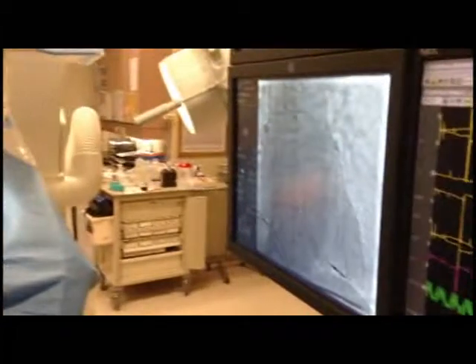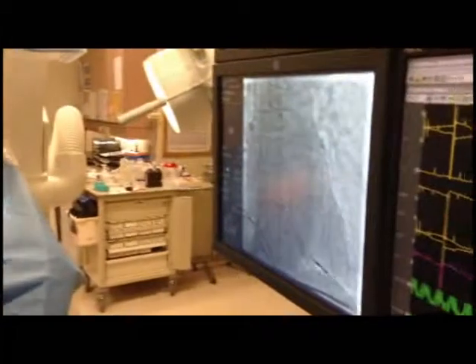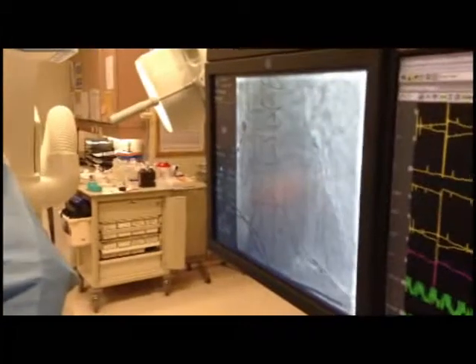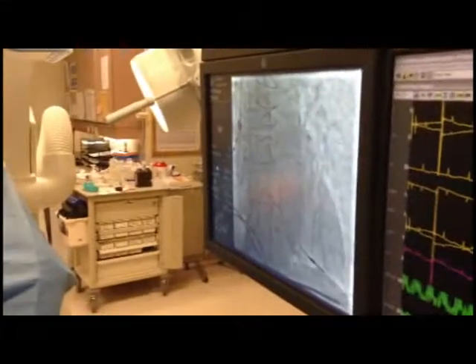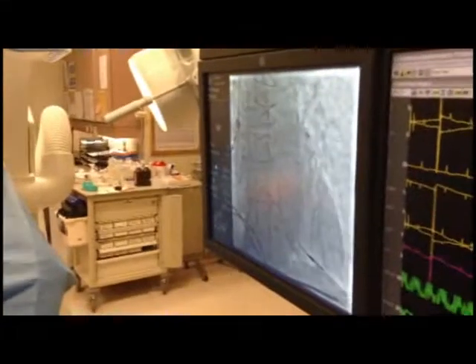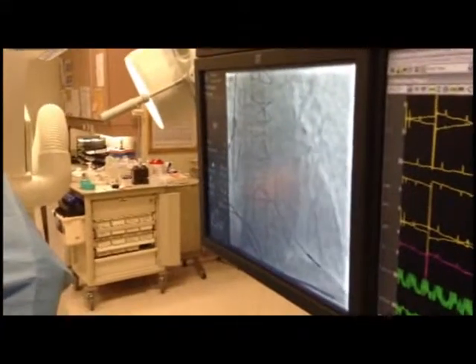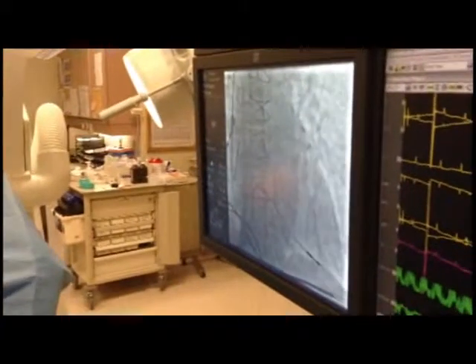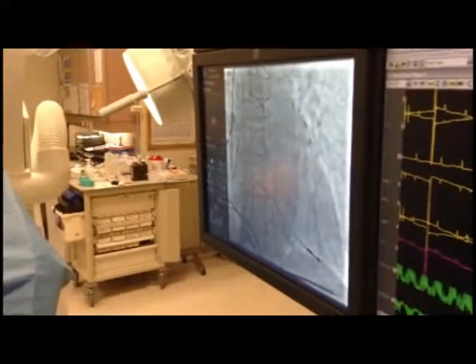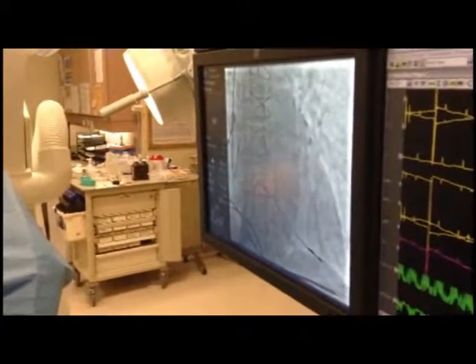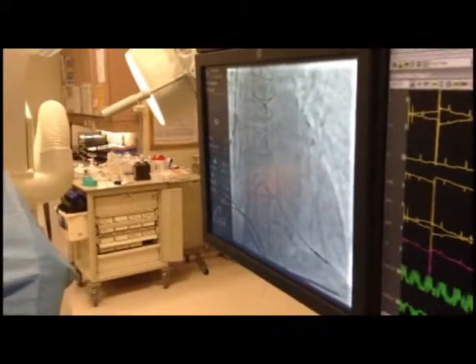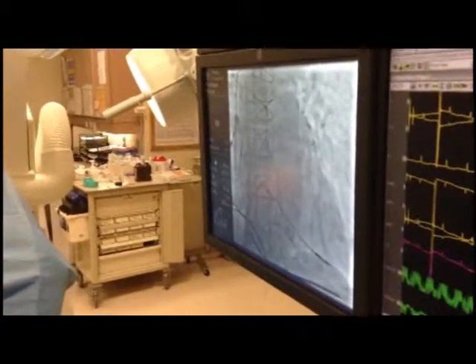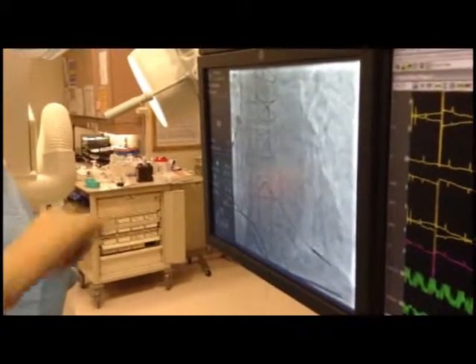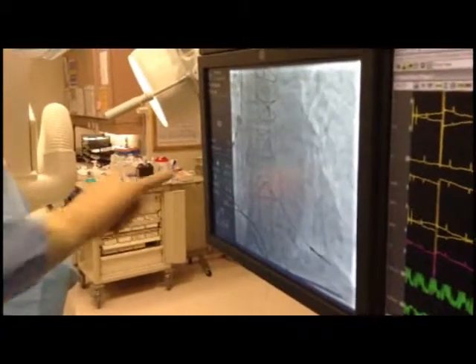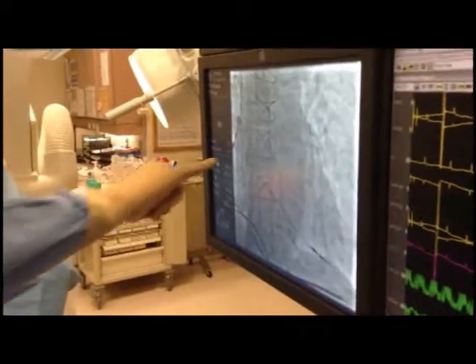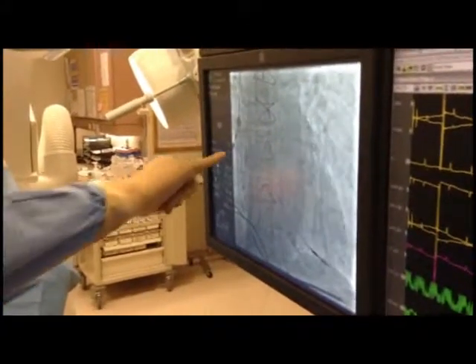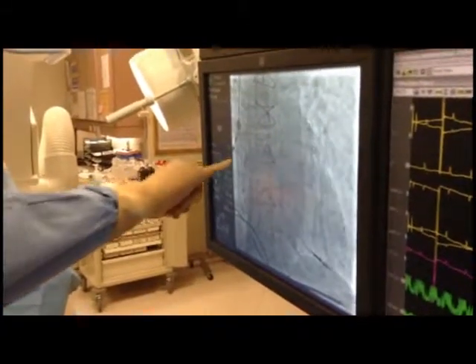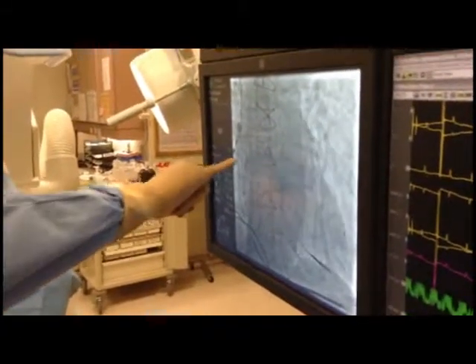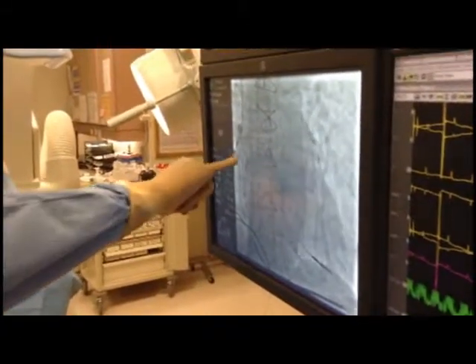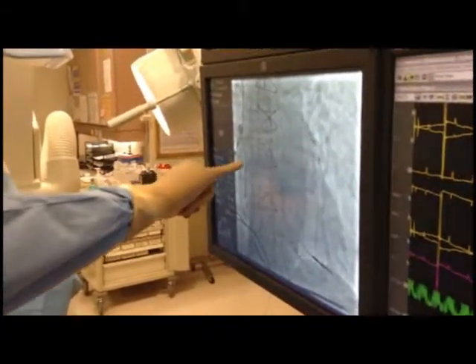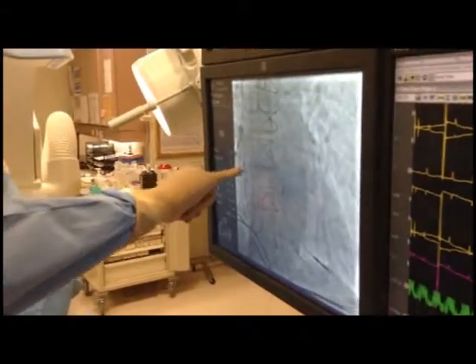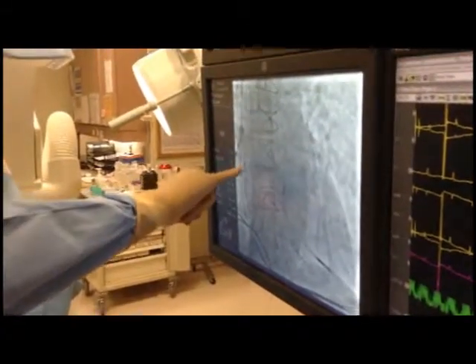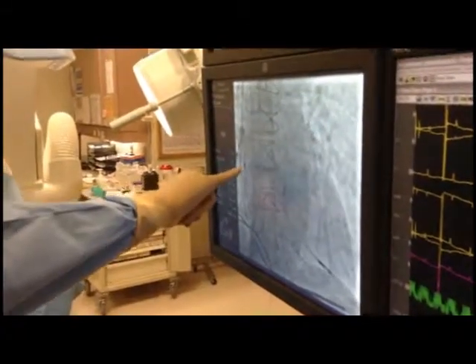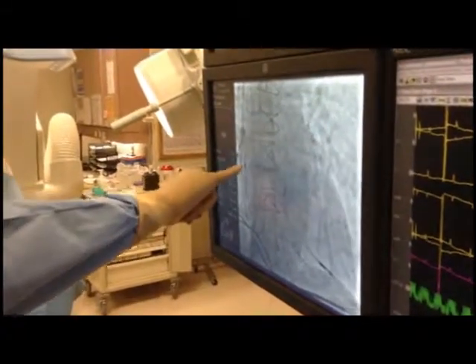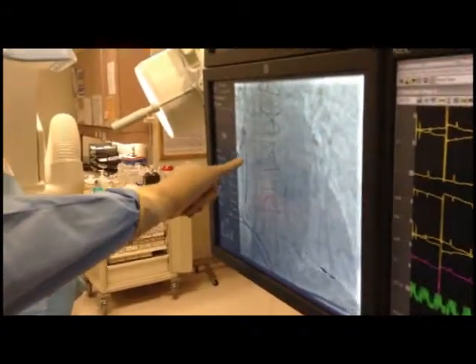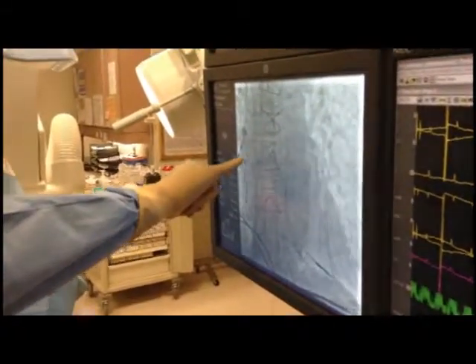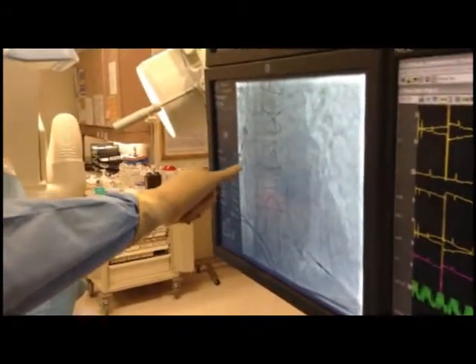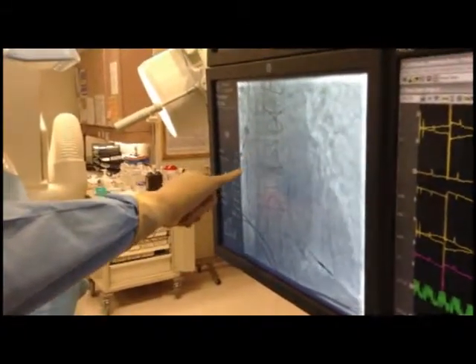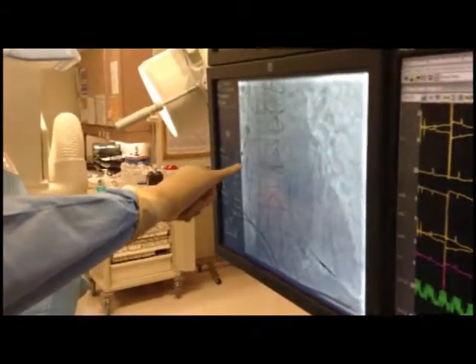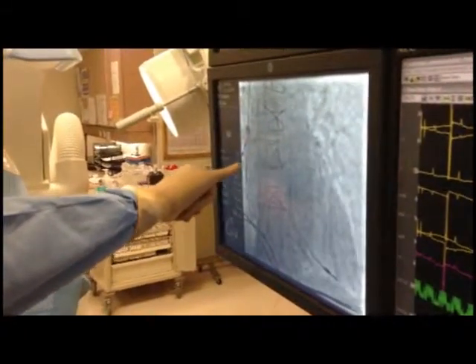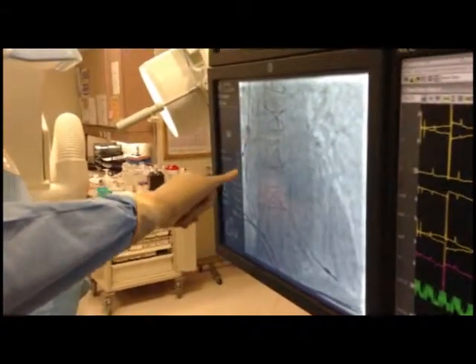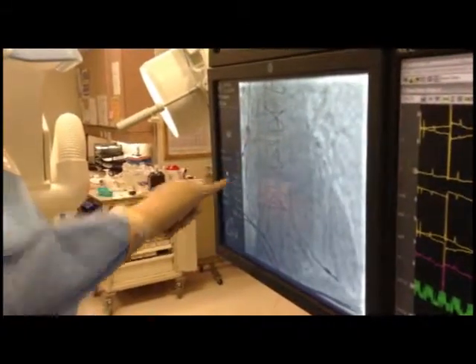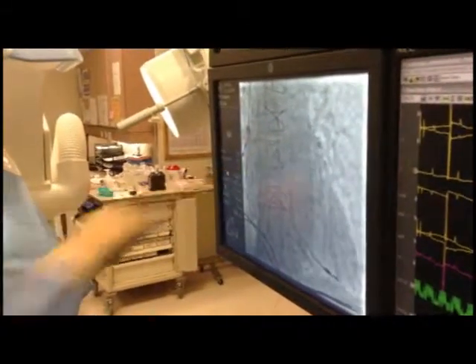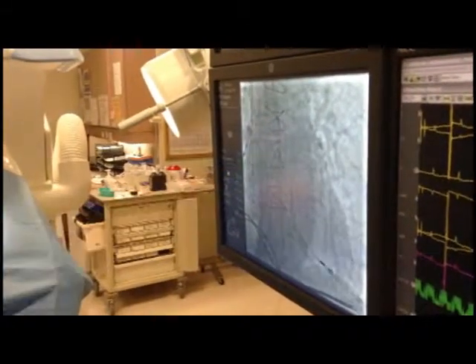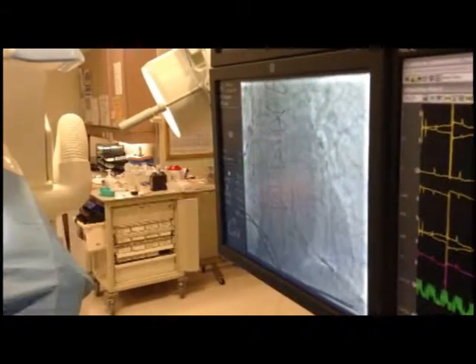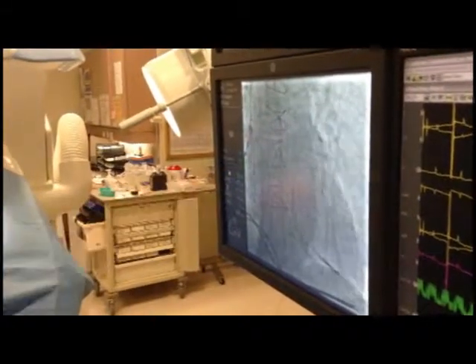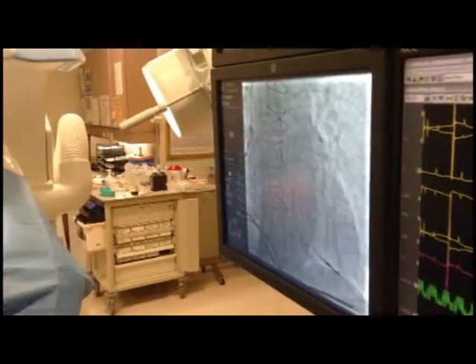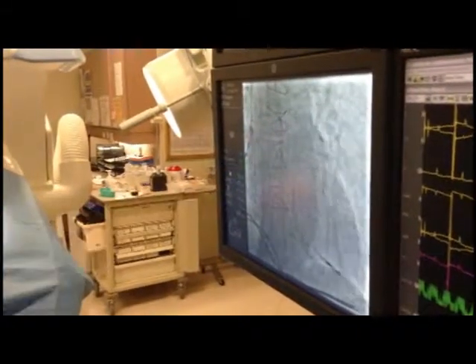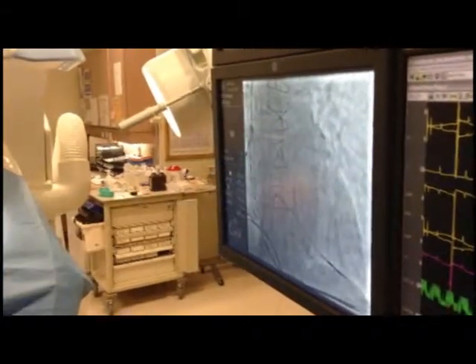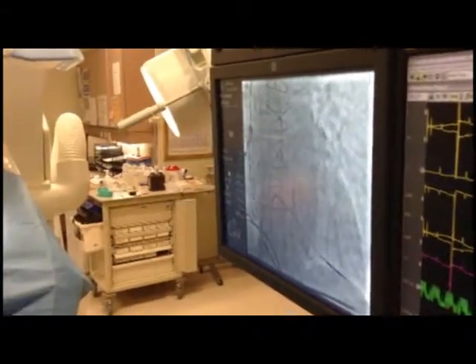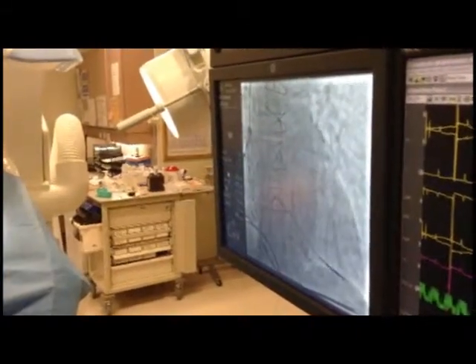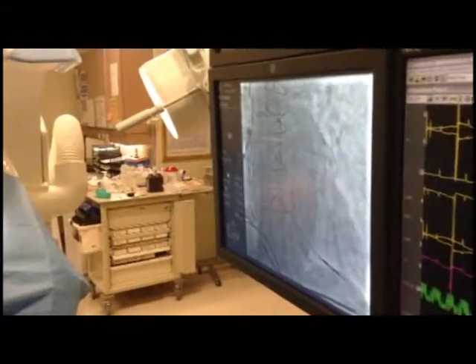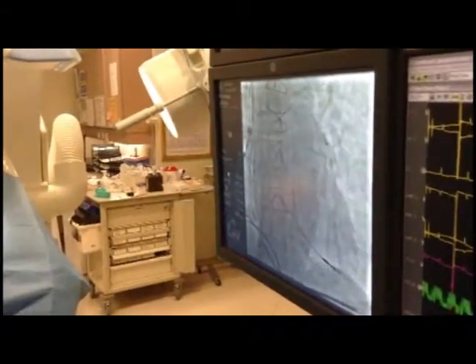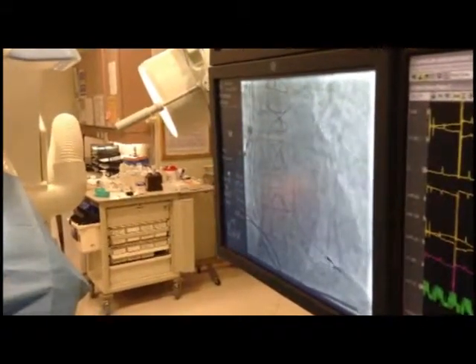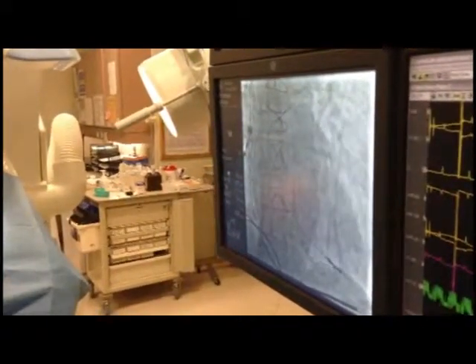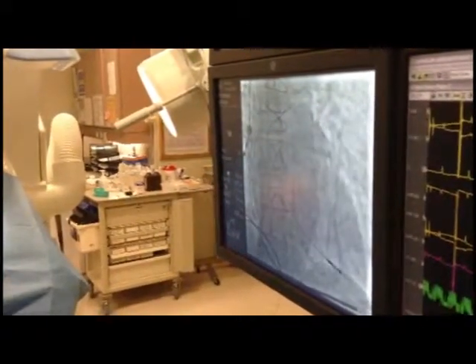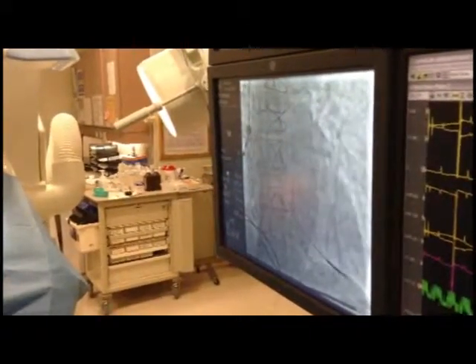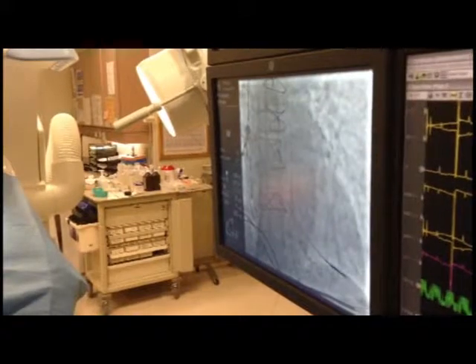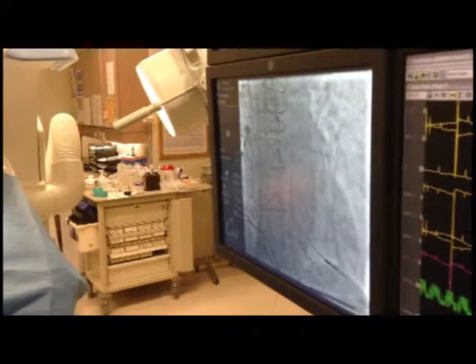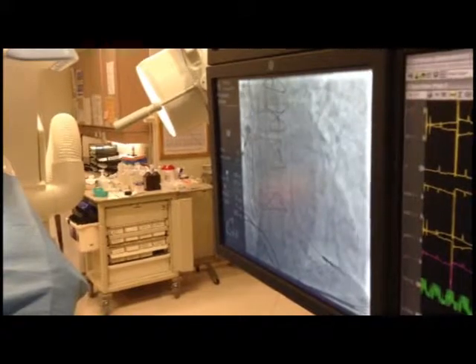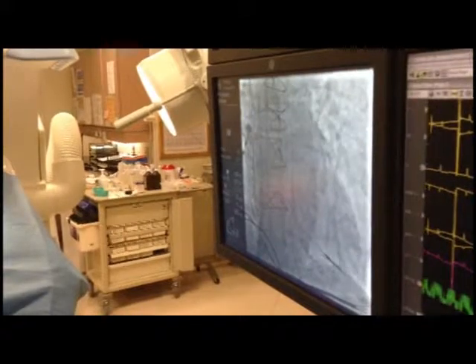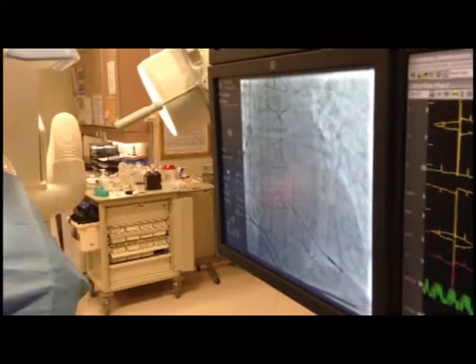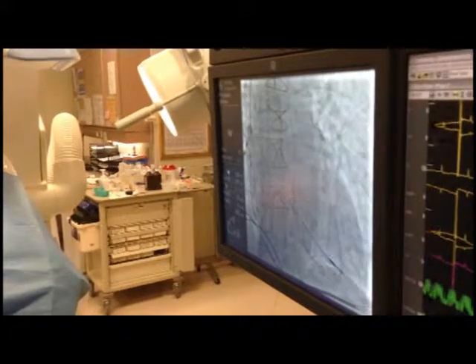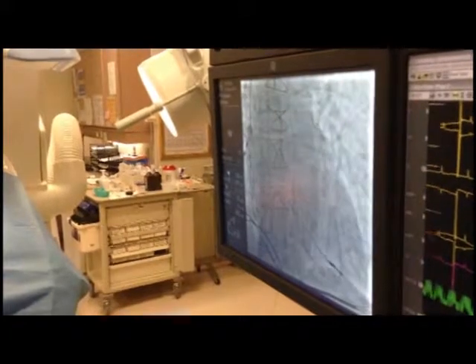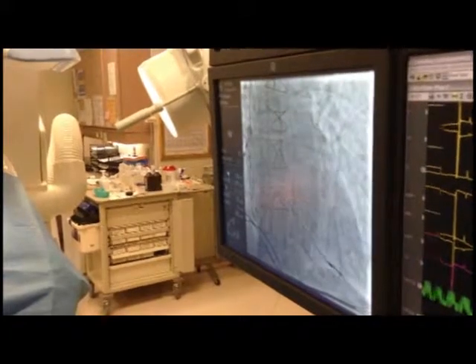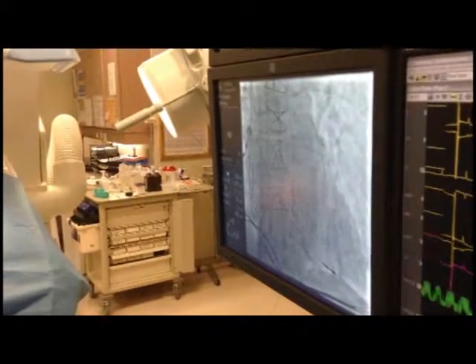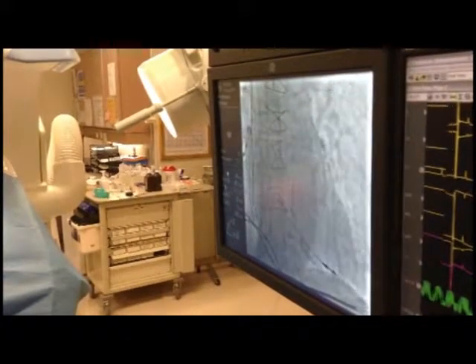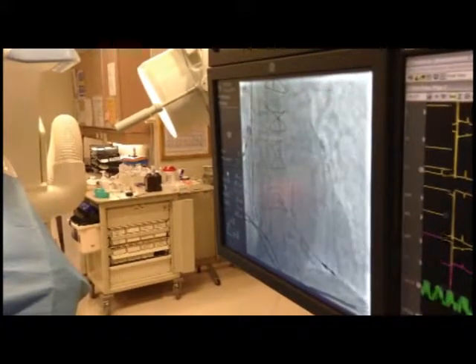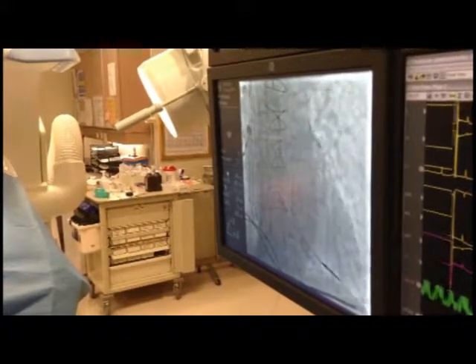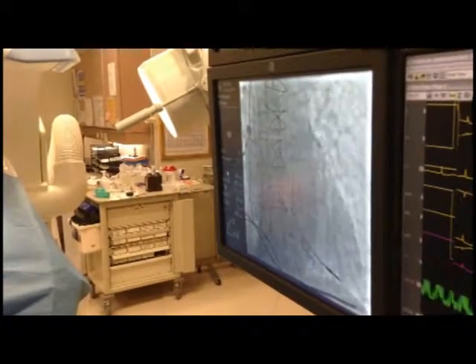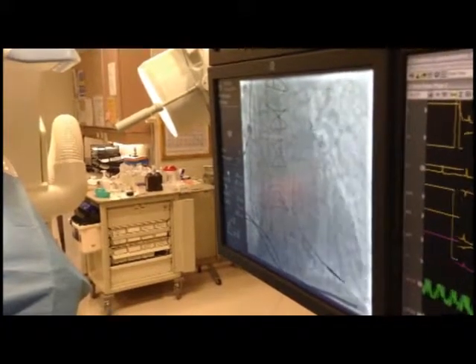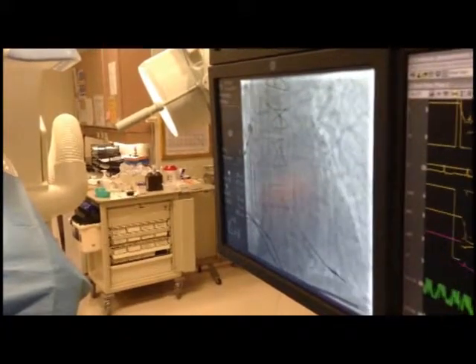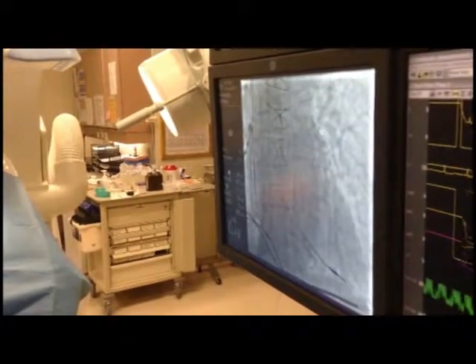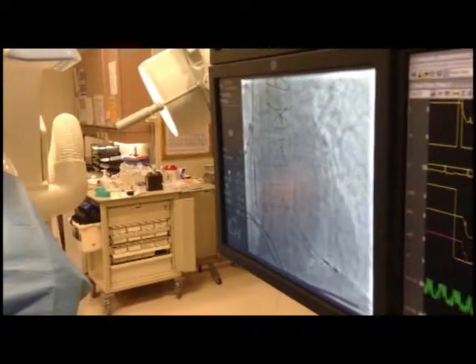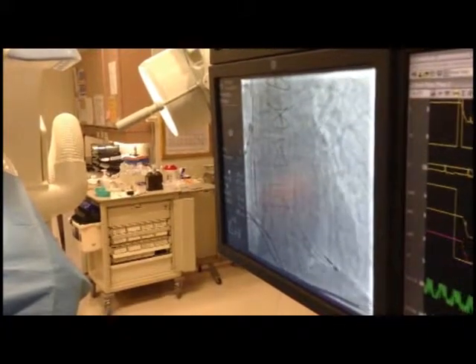And there you see the screw being deployed out of that lead, gripping into the underlying muscle.